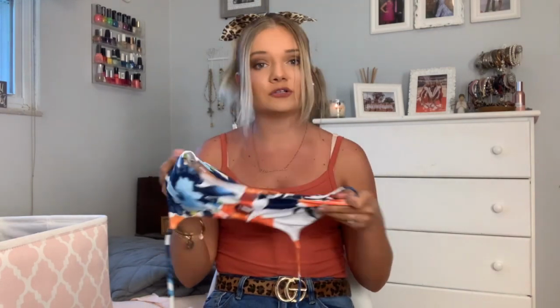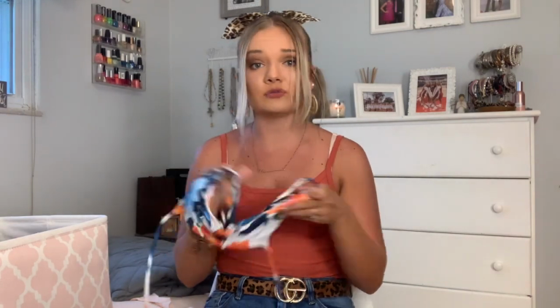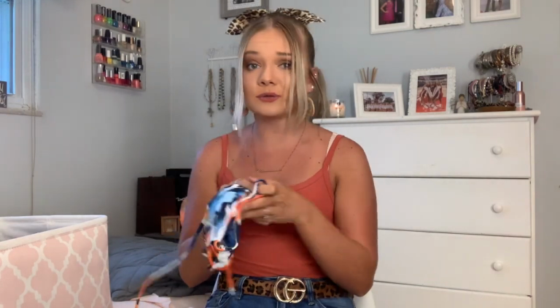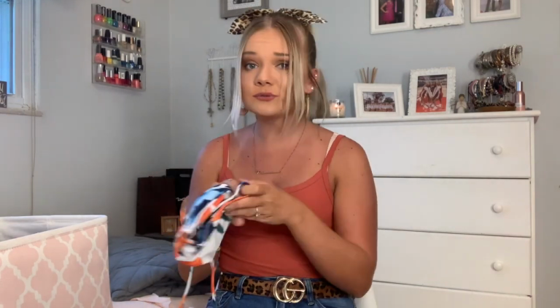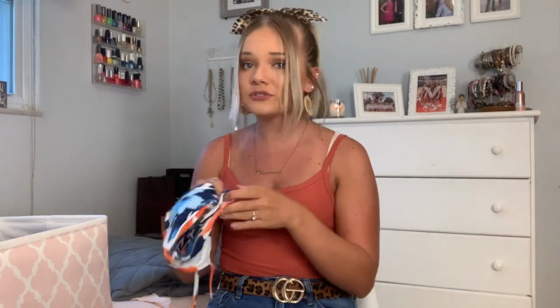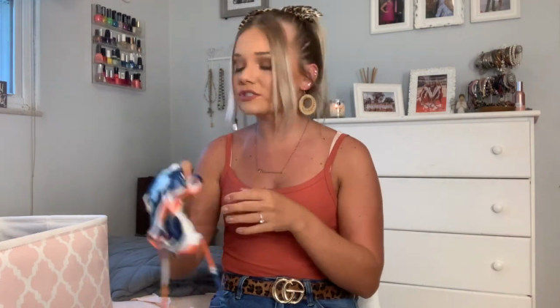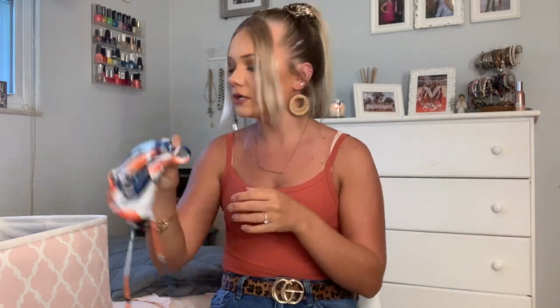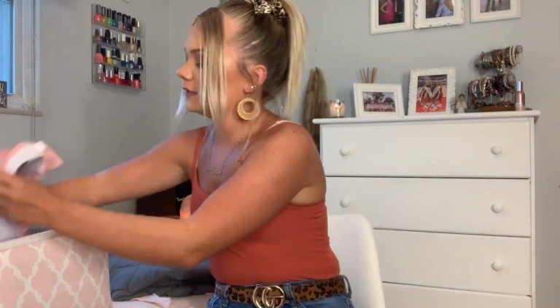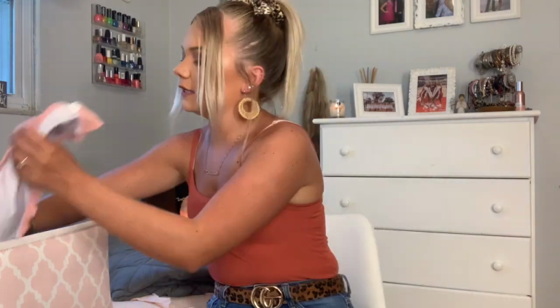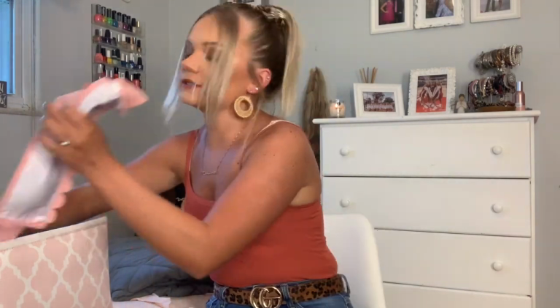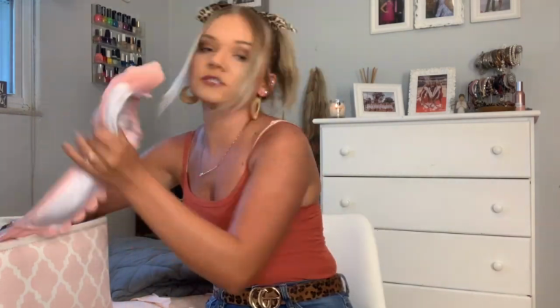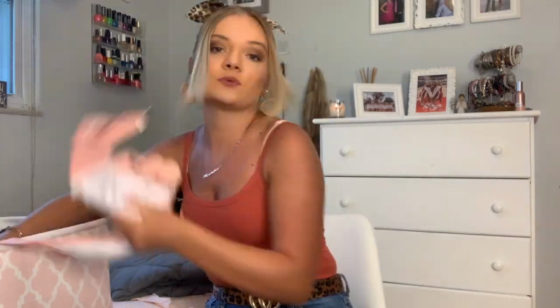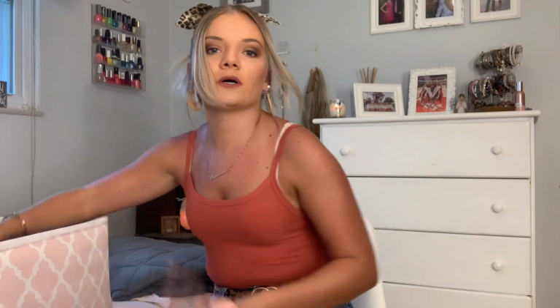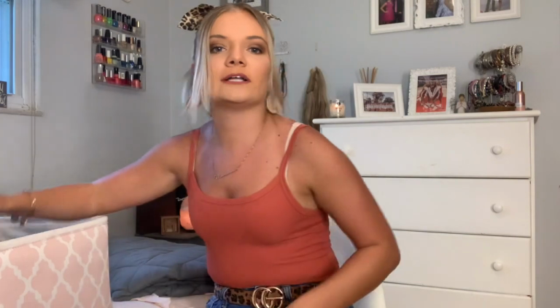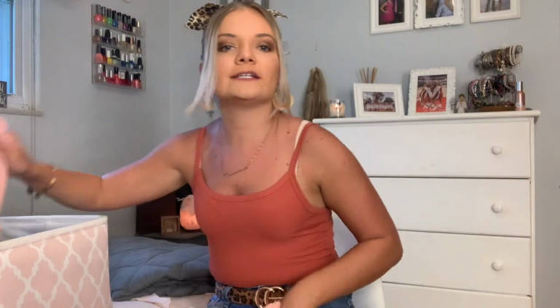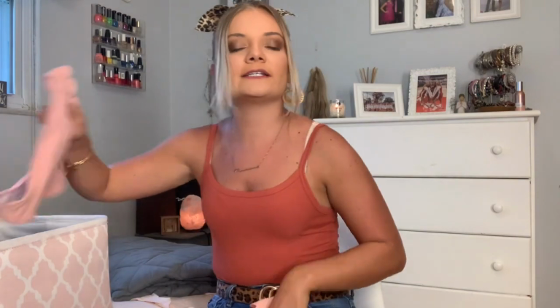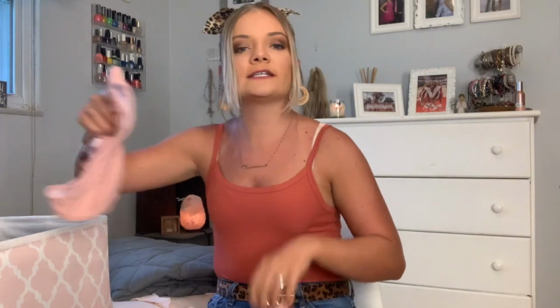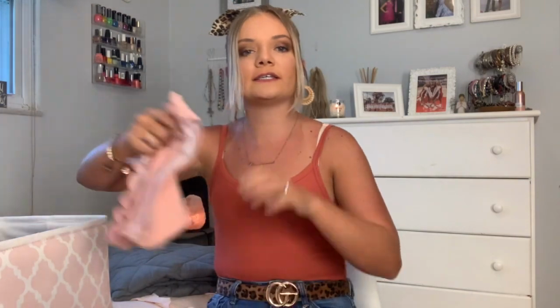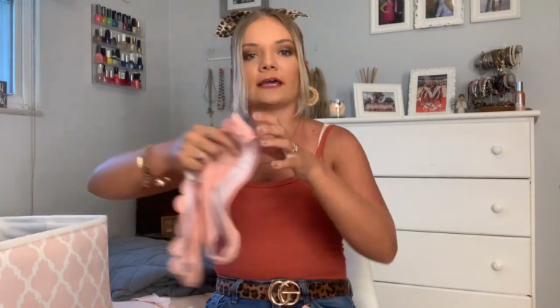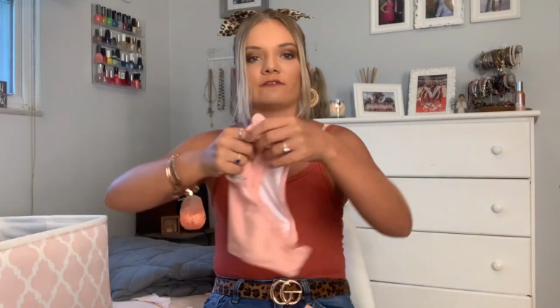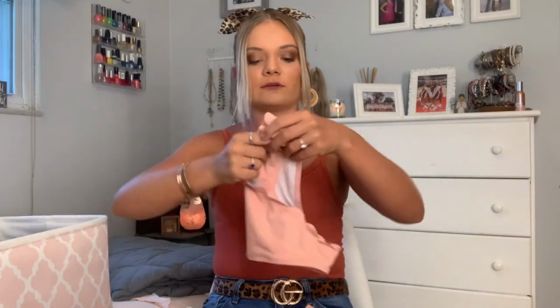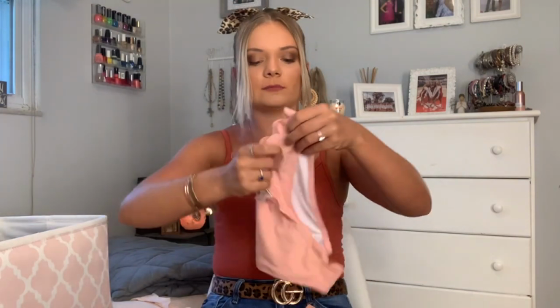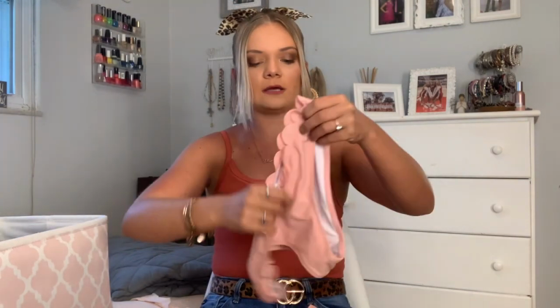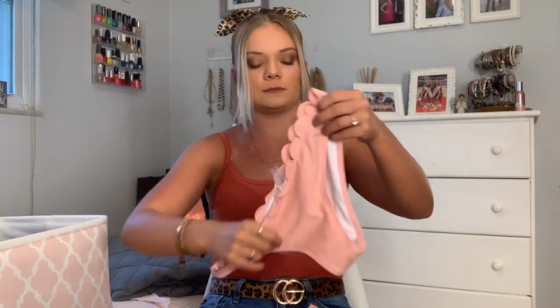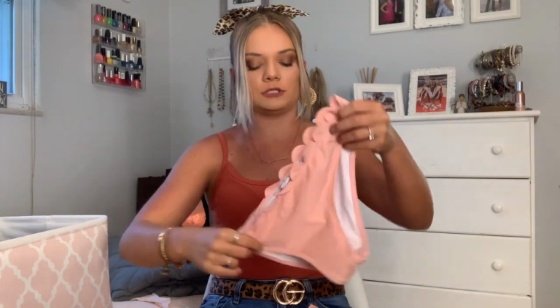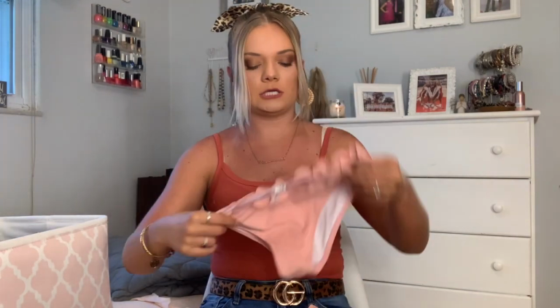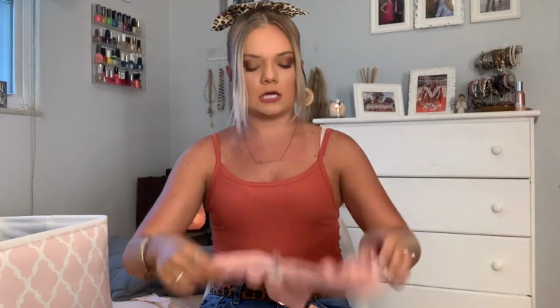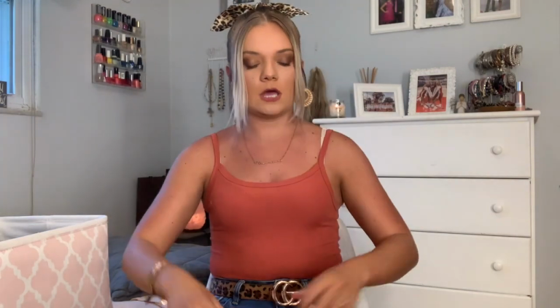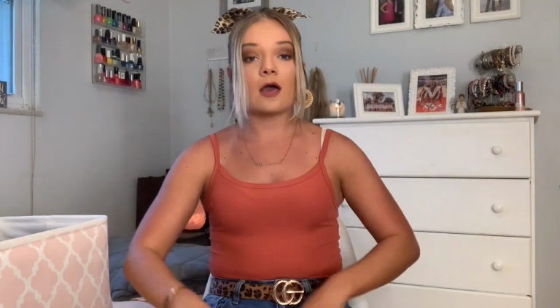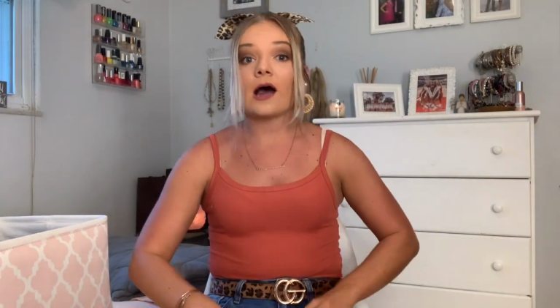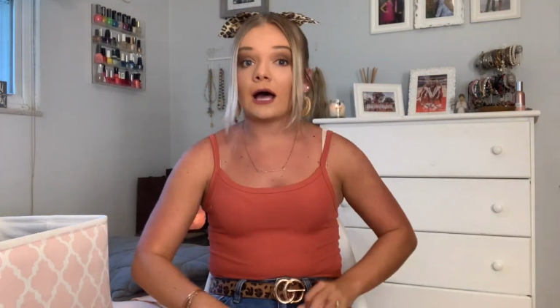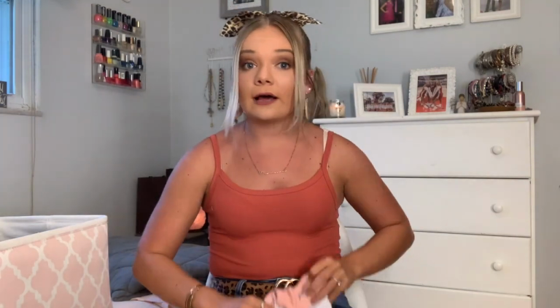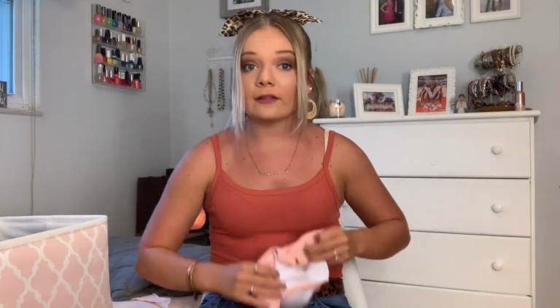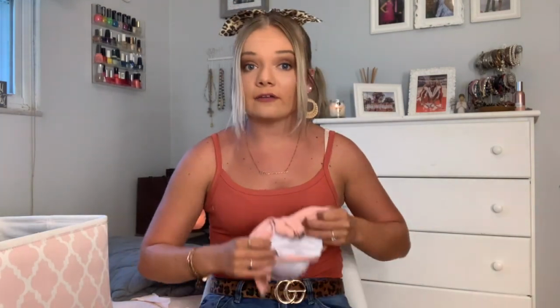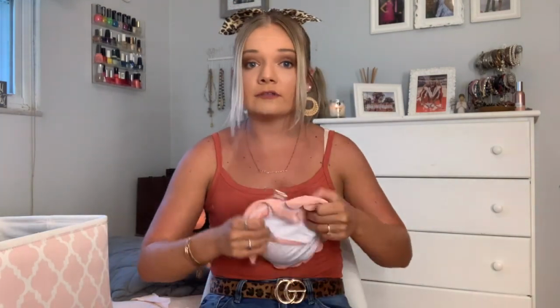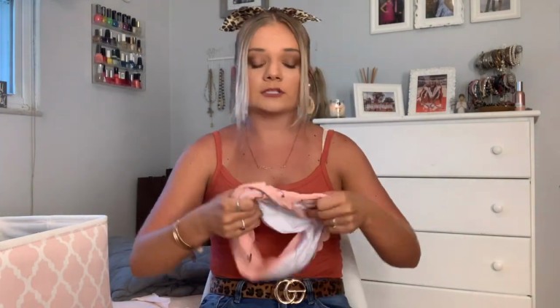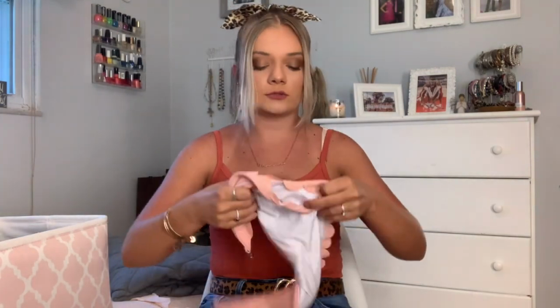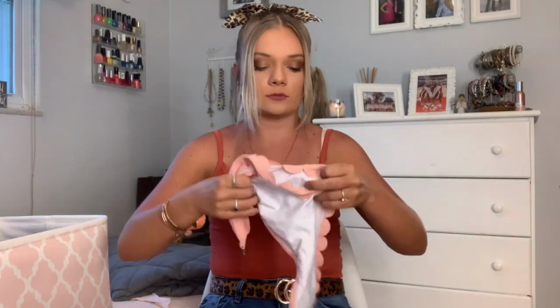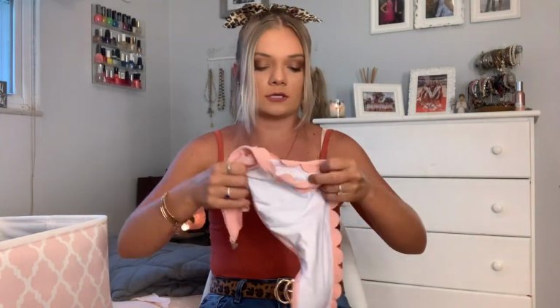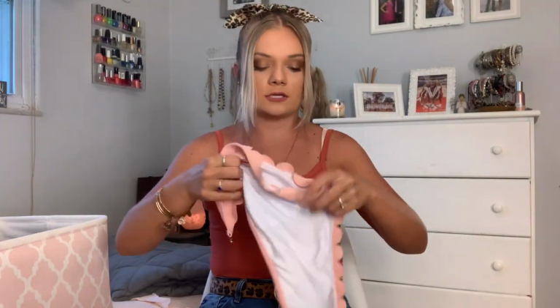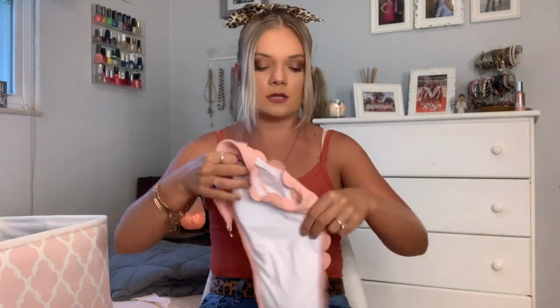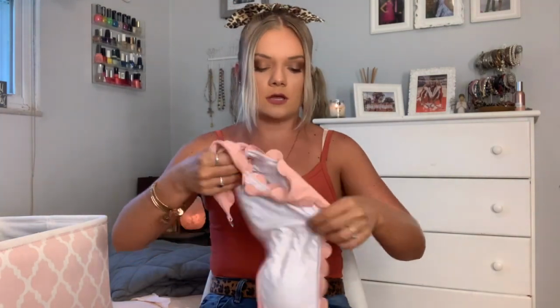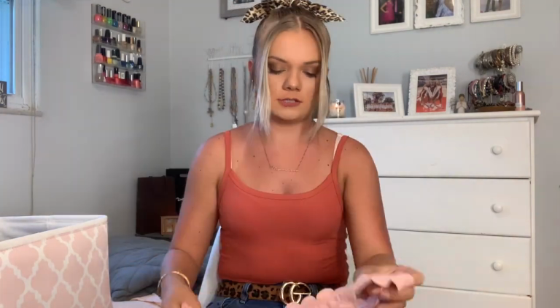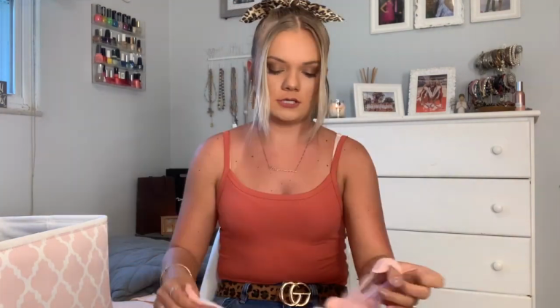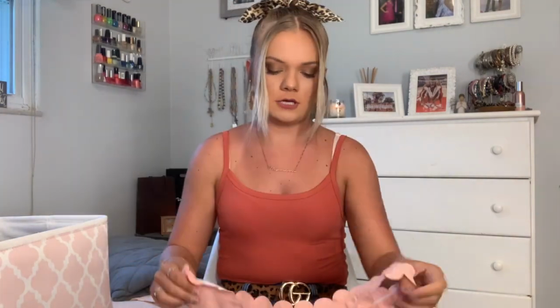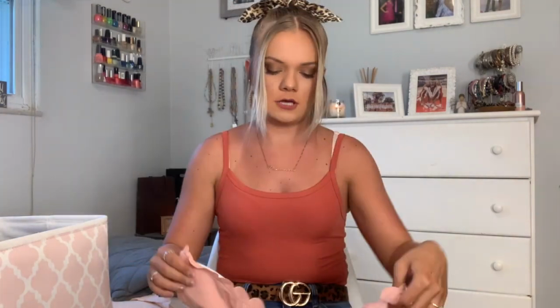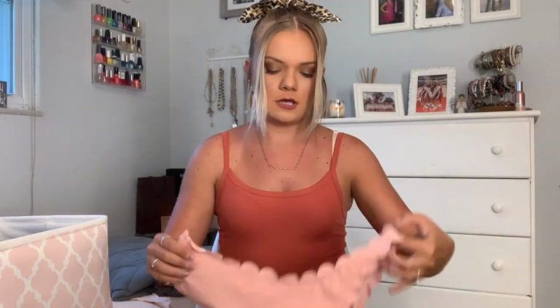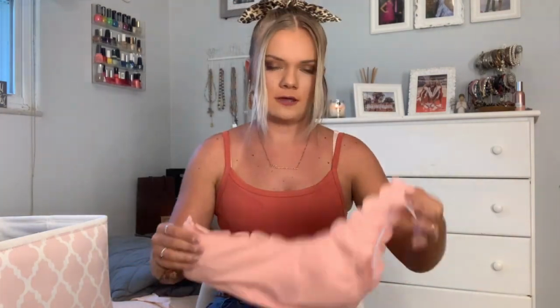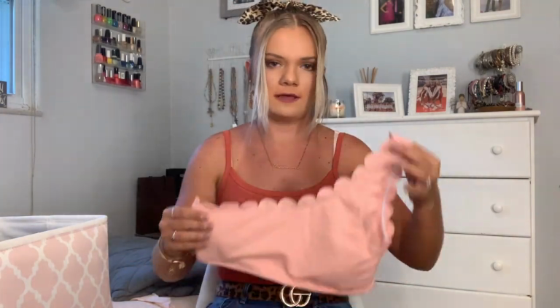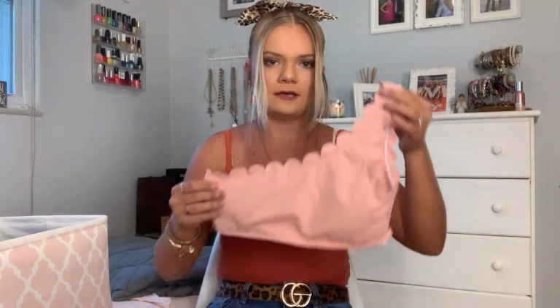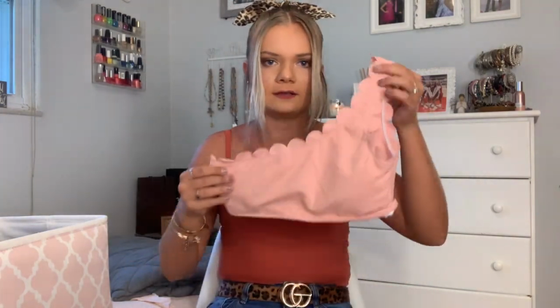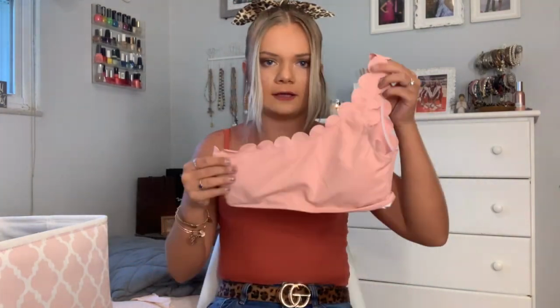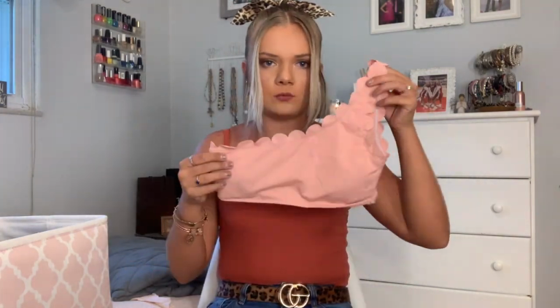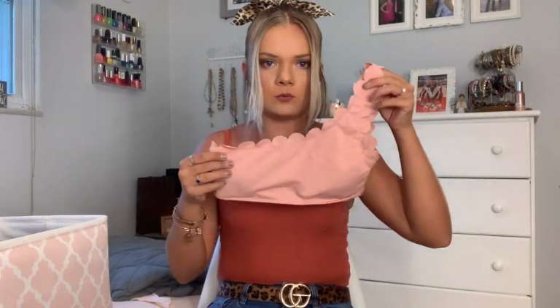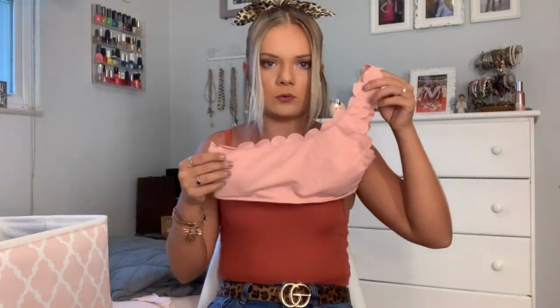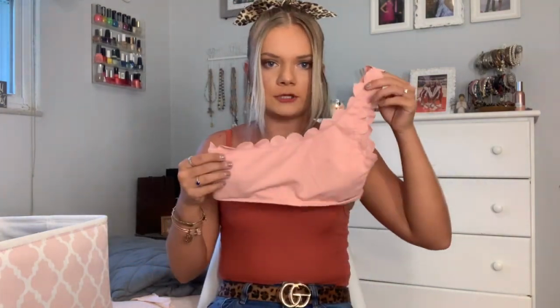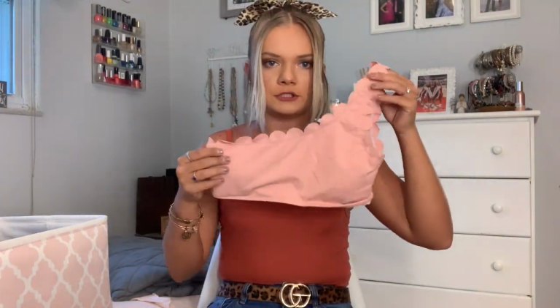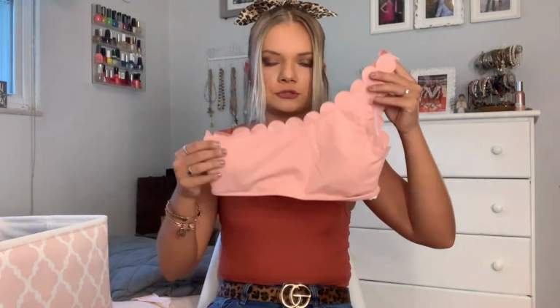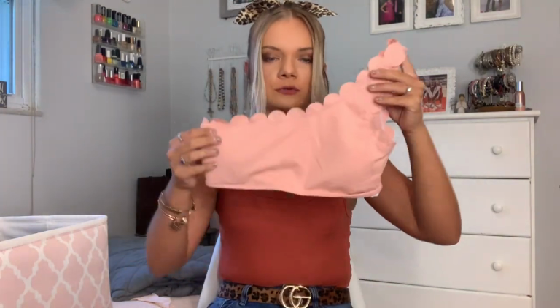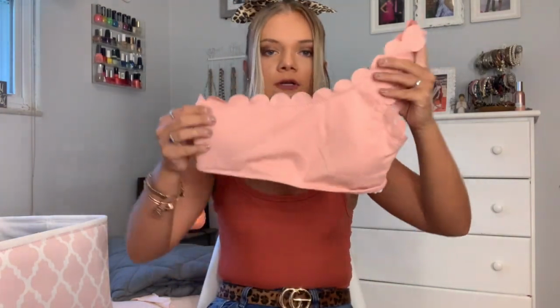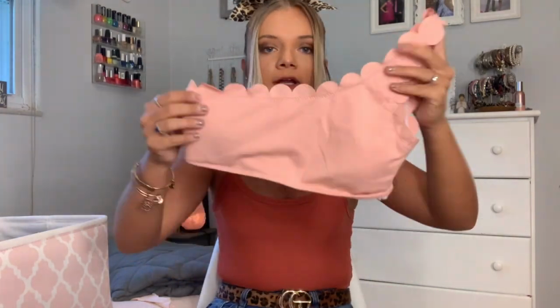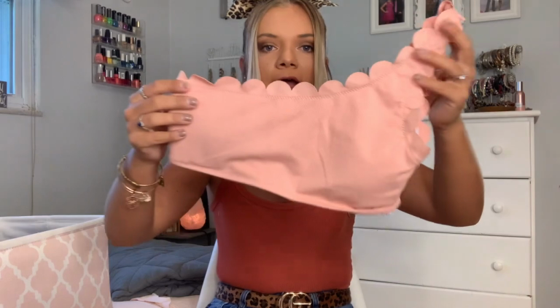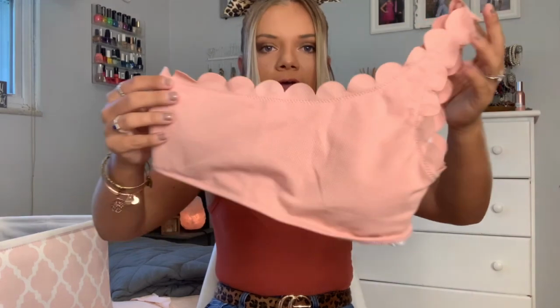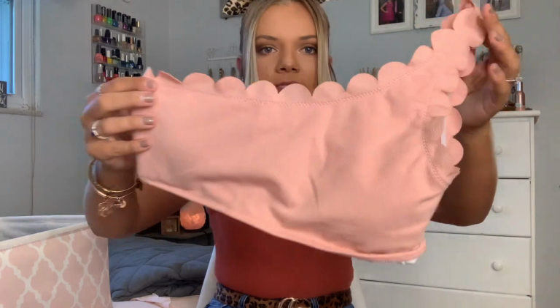I had orange bottoms that went with this but they were from Walmart and they just got kind of gross. The next one is again from Cup Sheet — I love this one. It's like a one-shoulder style.